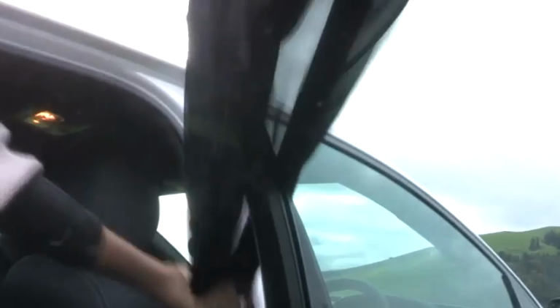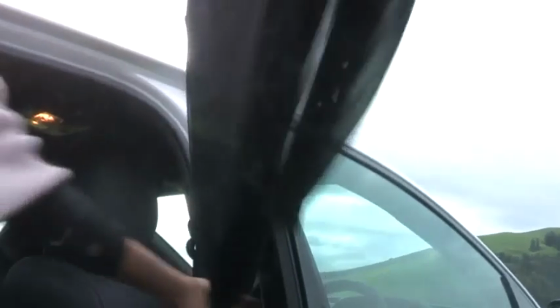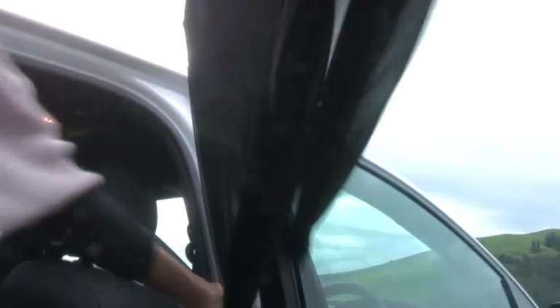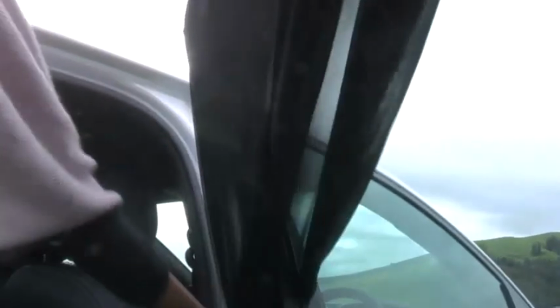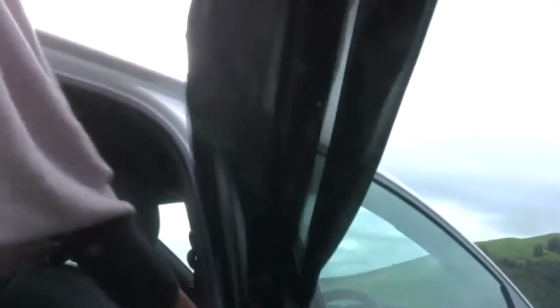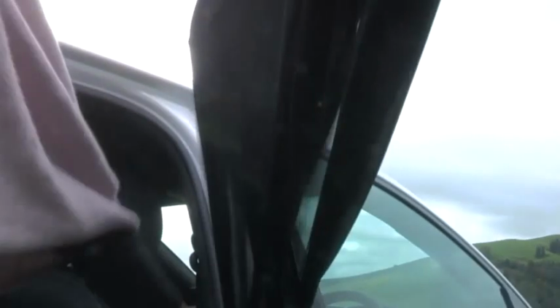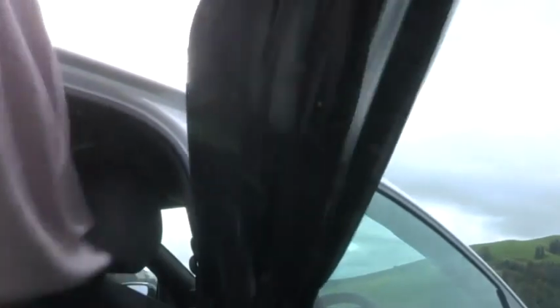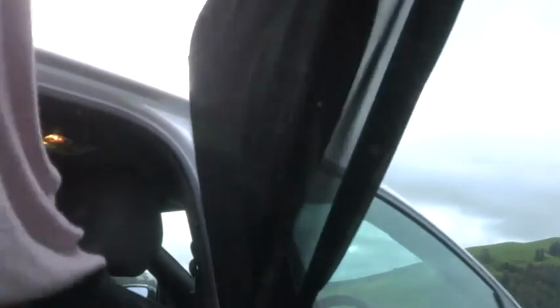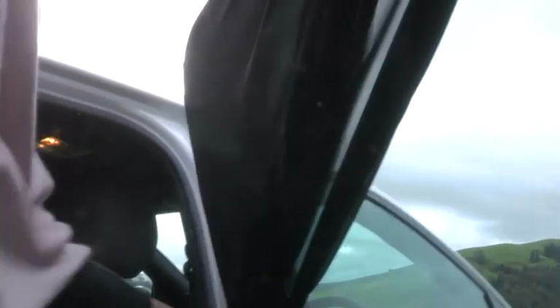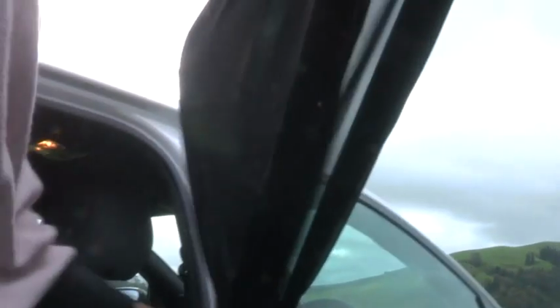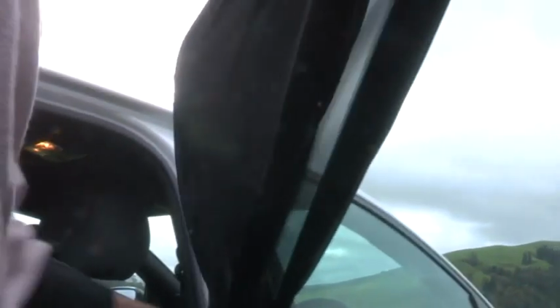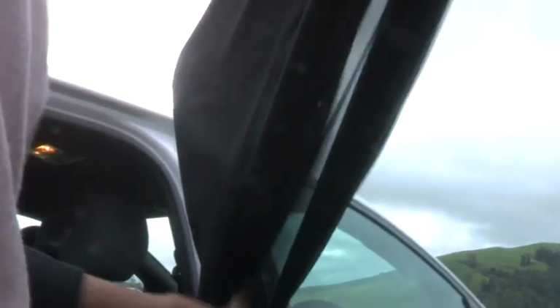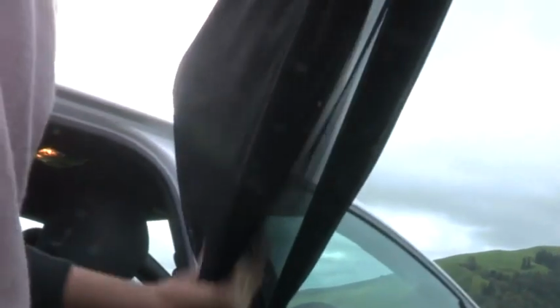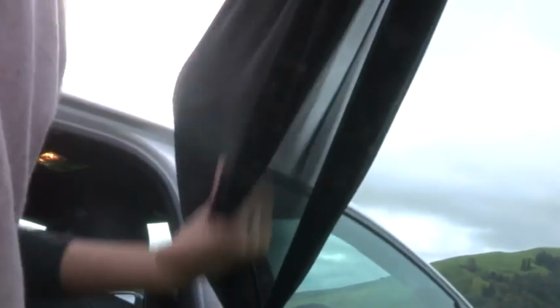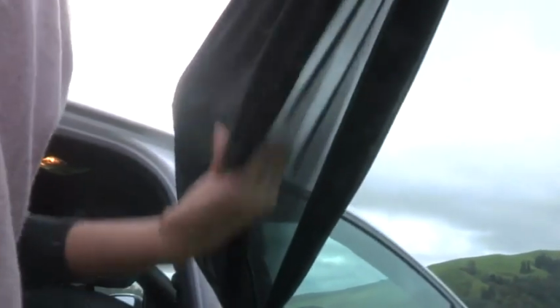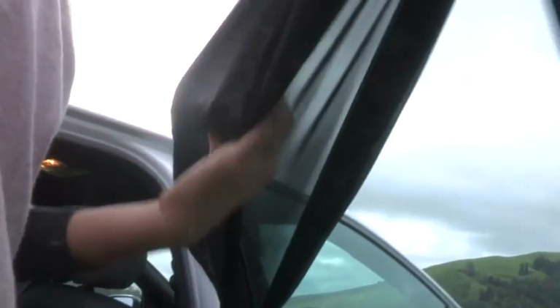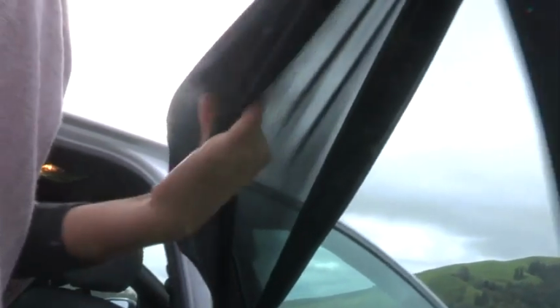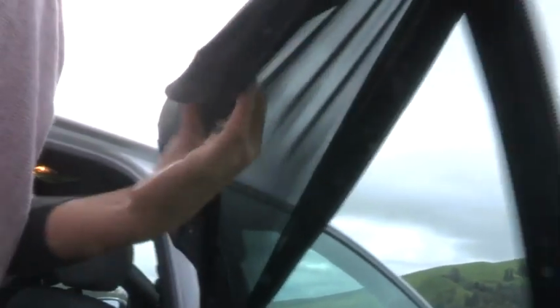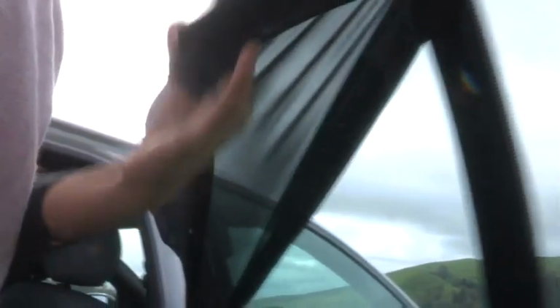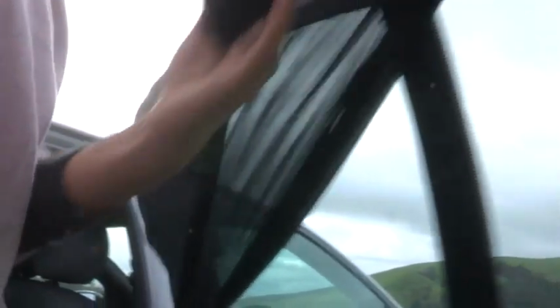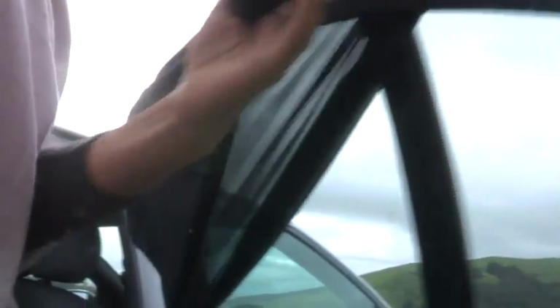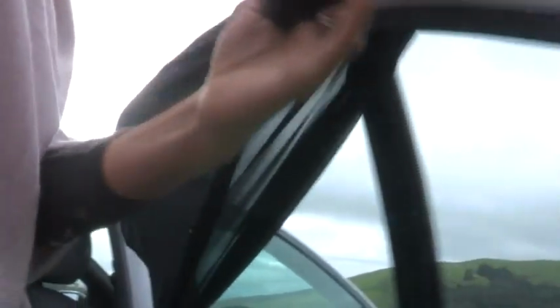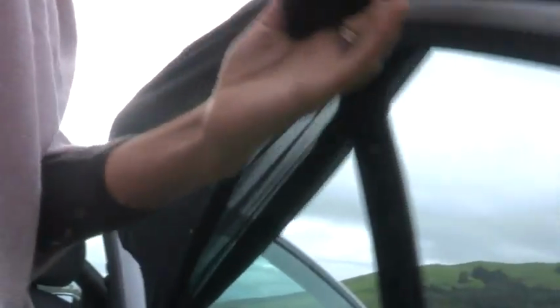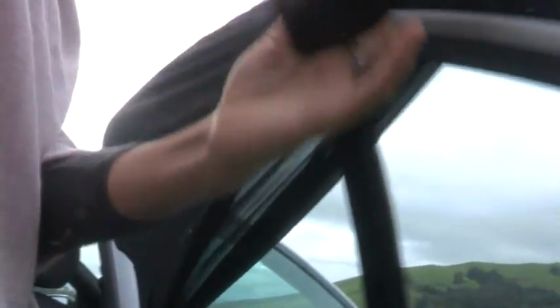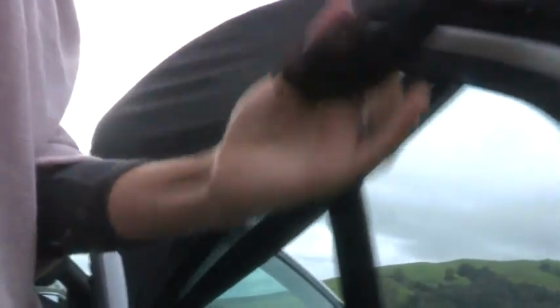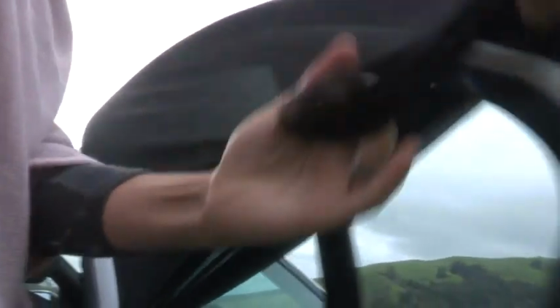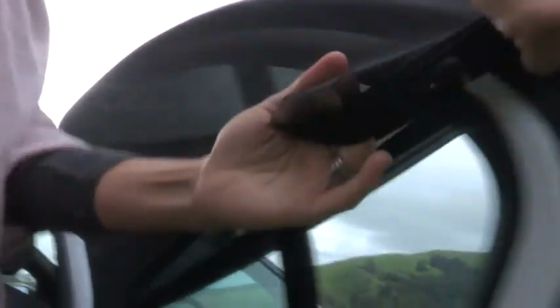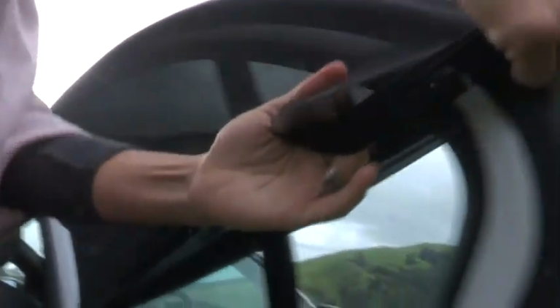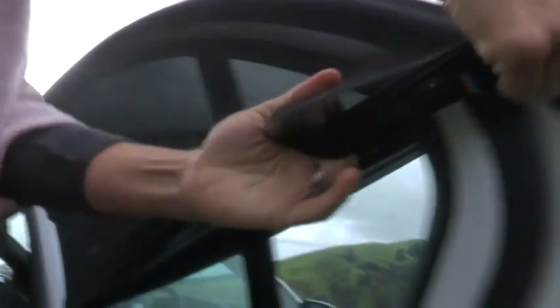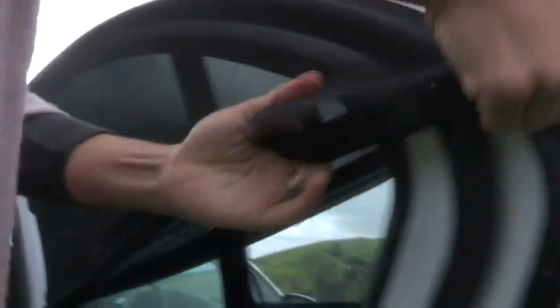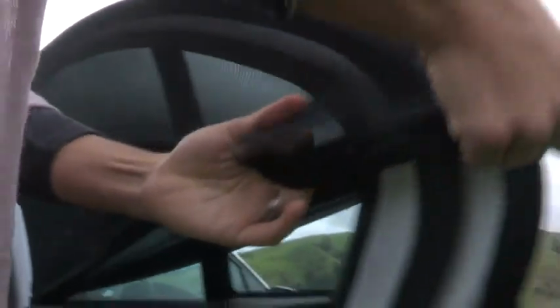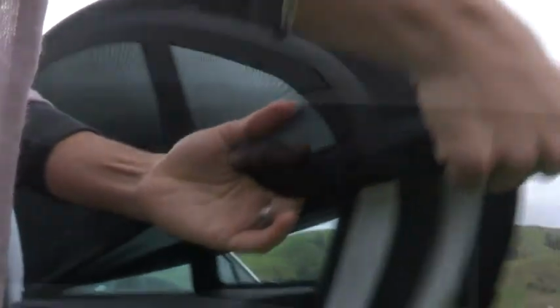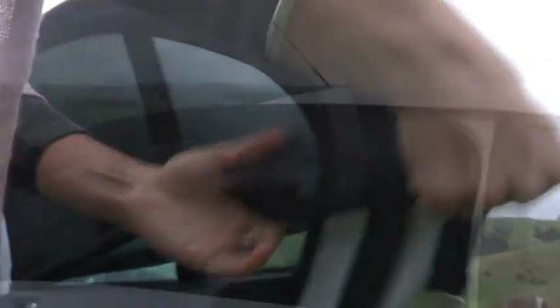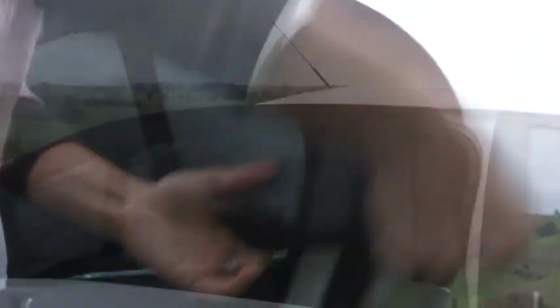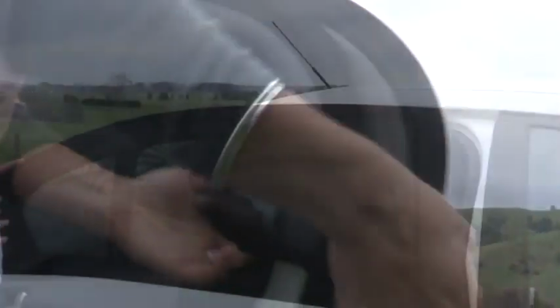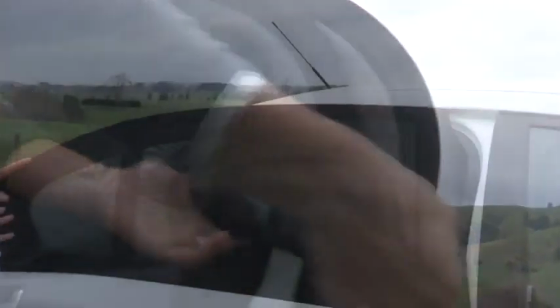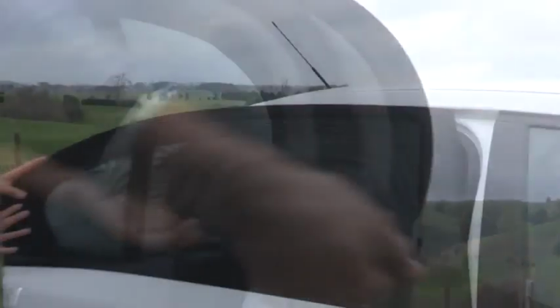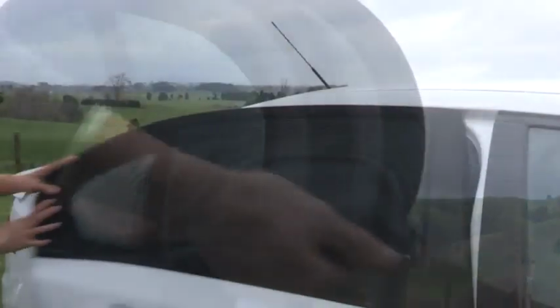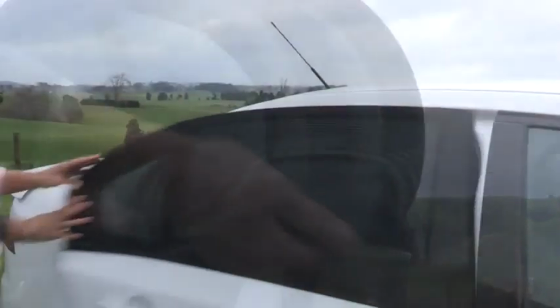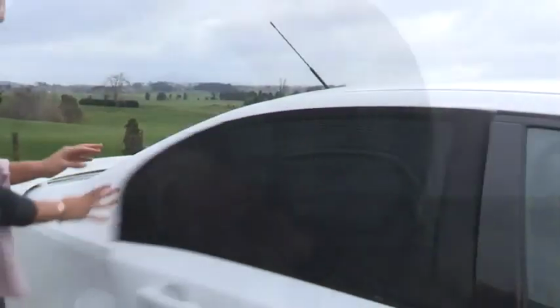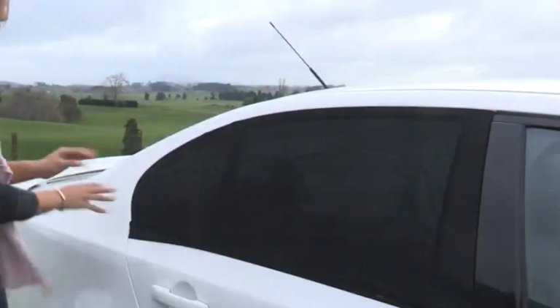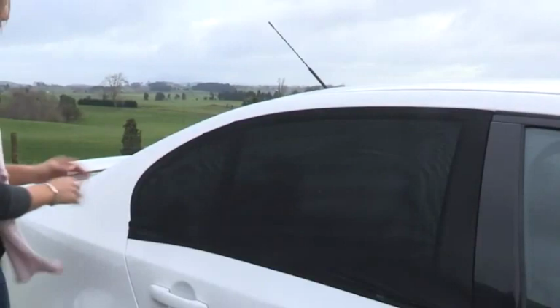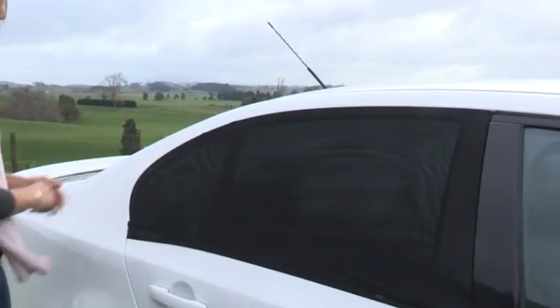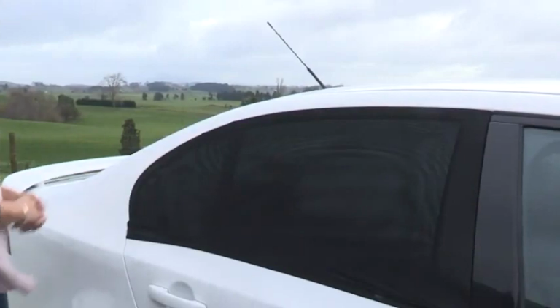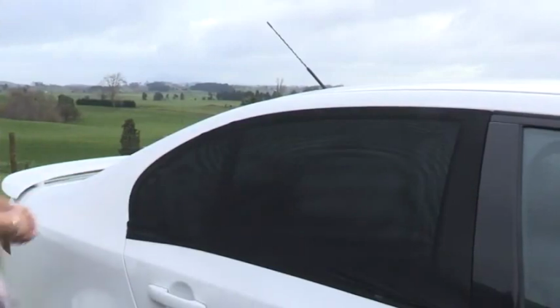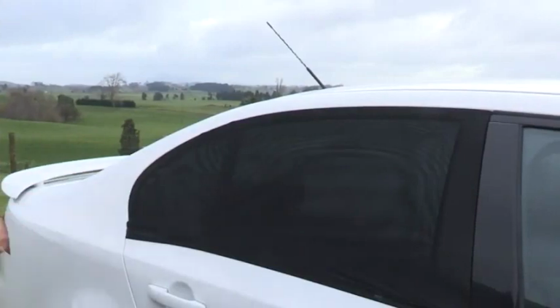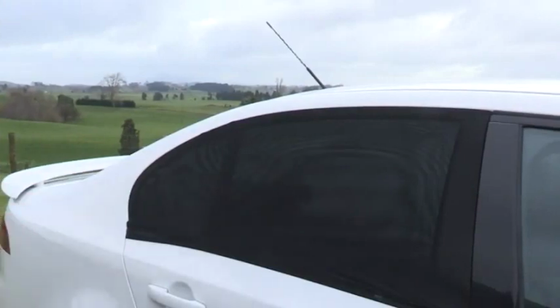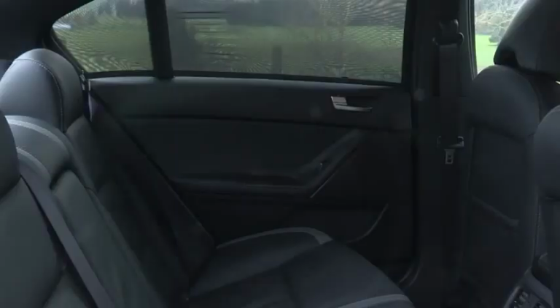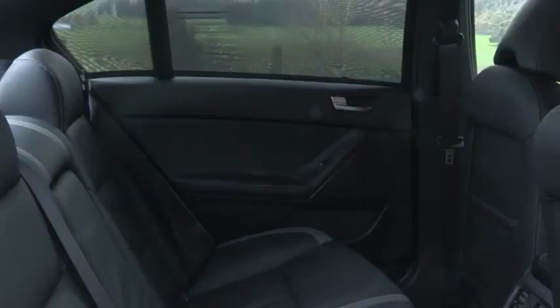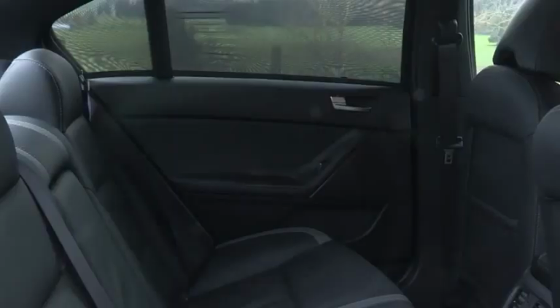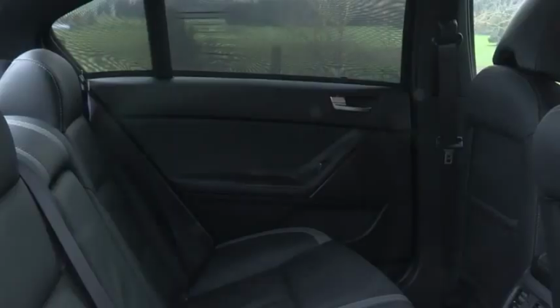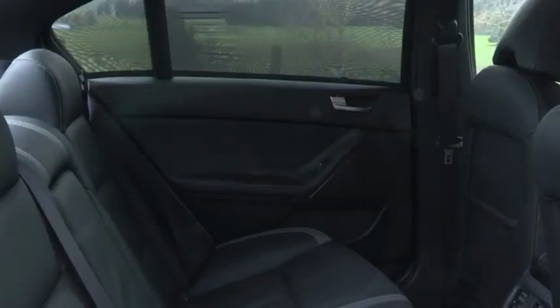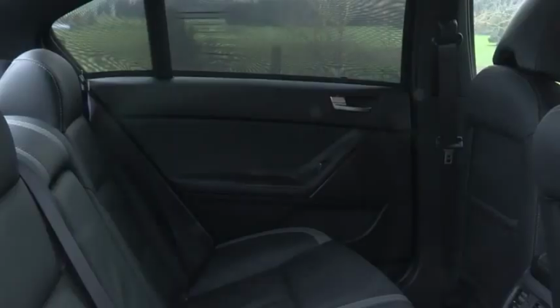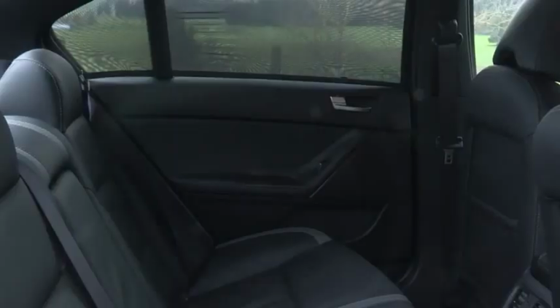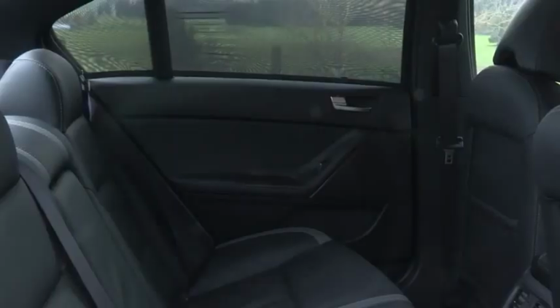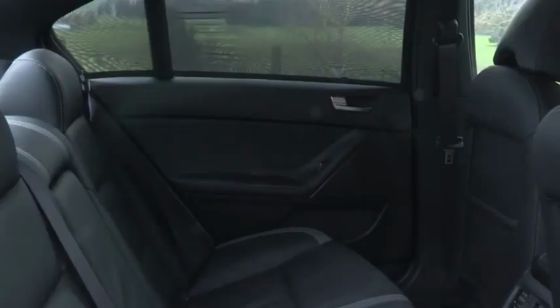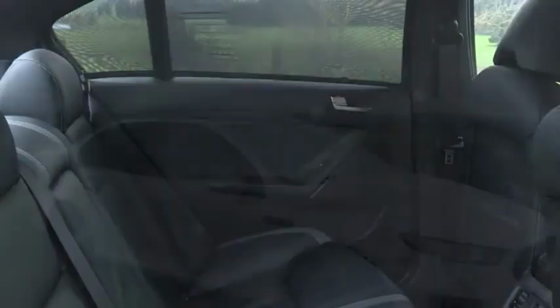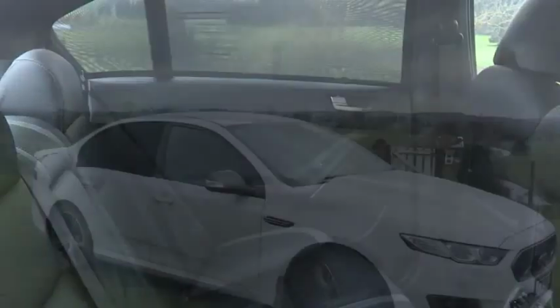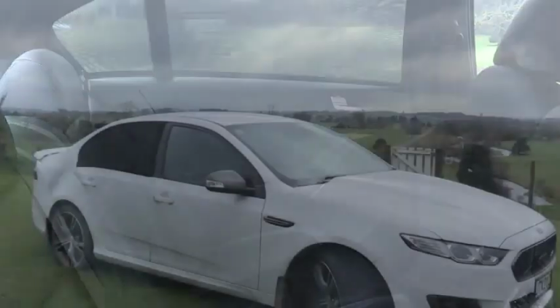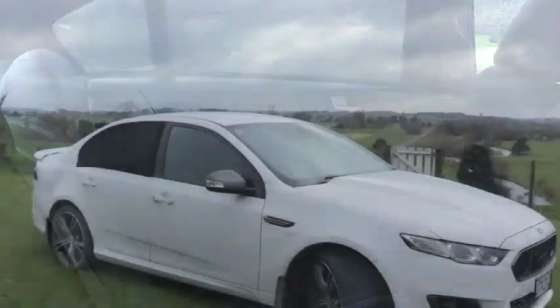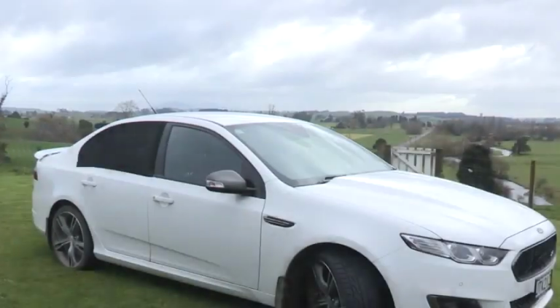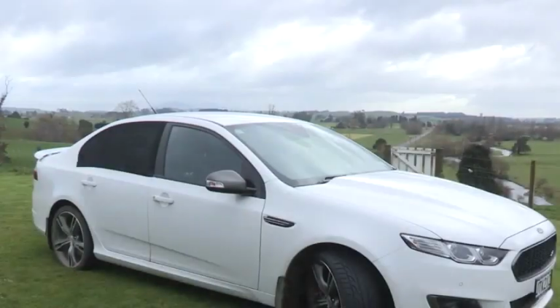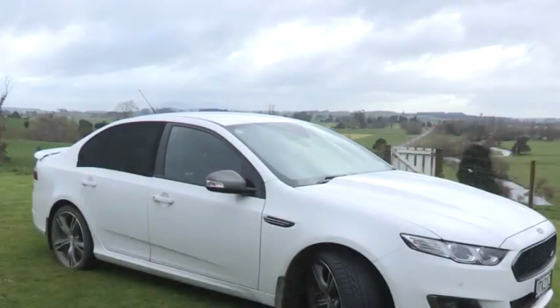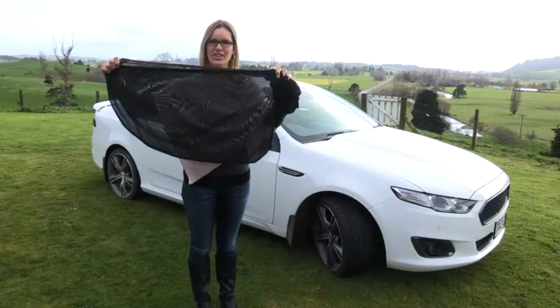The sunshade's simple, sleek black design, which is unobtrusive, will suit any car interior.